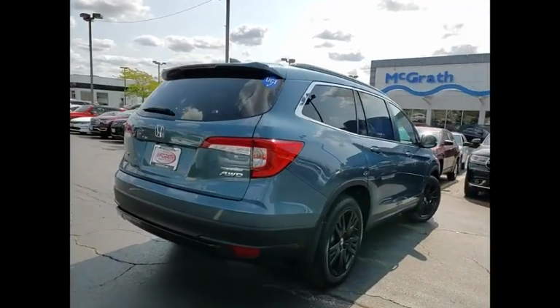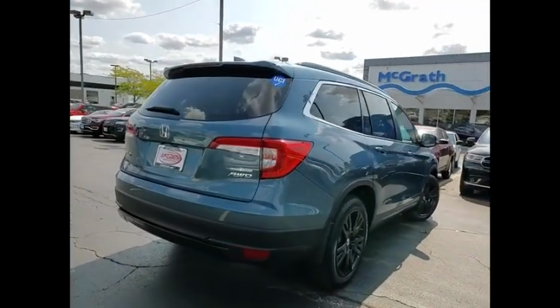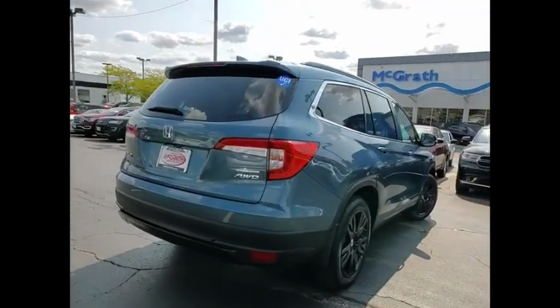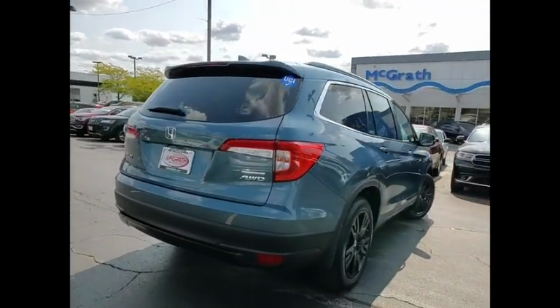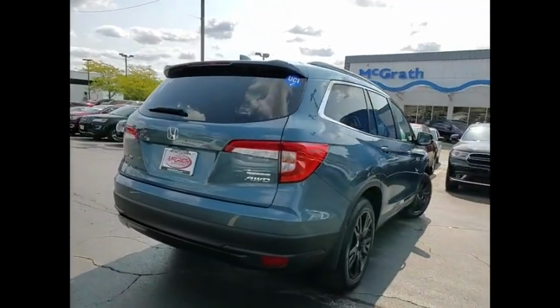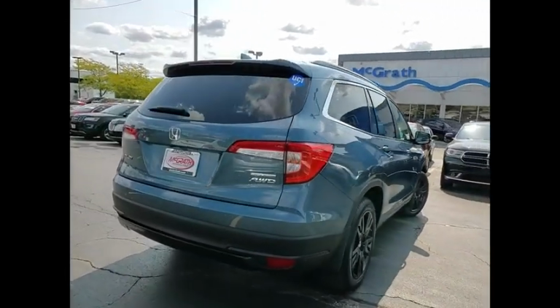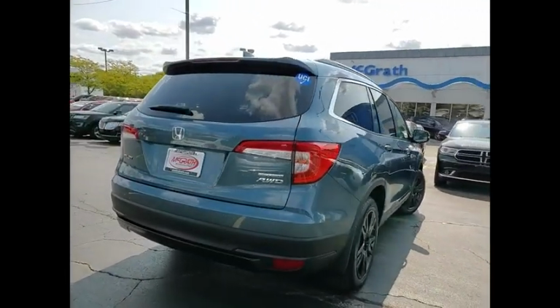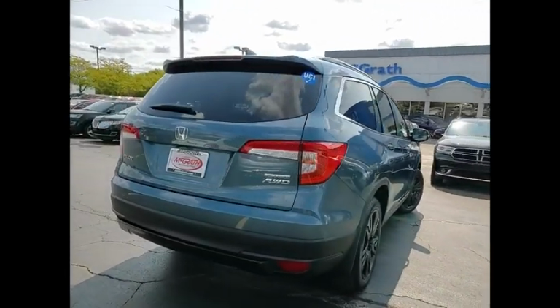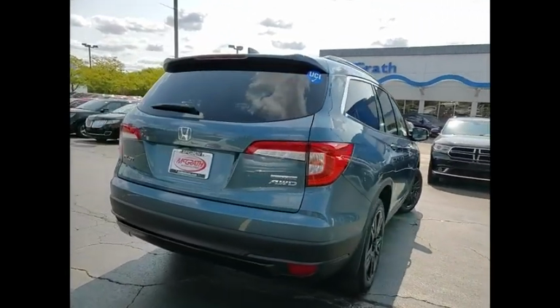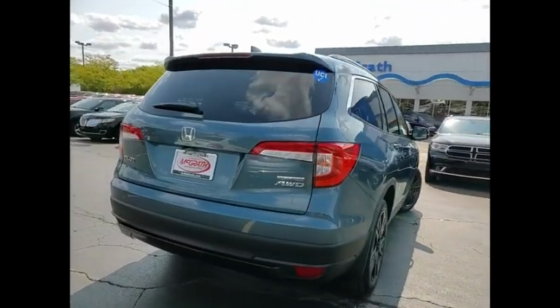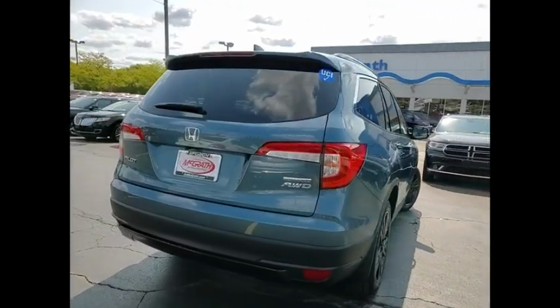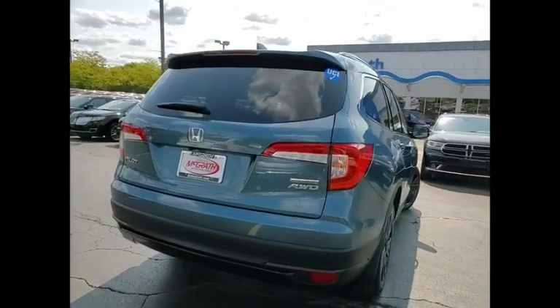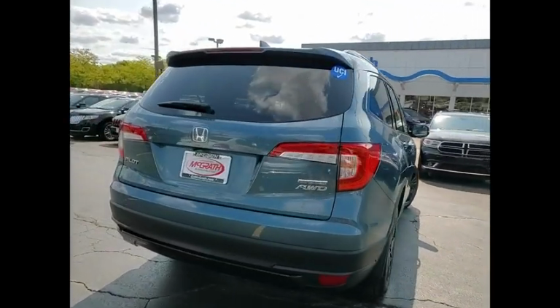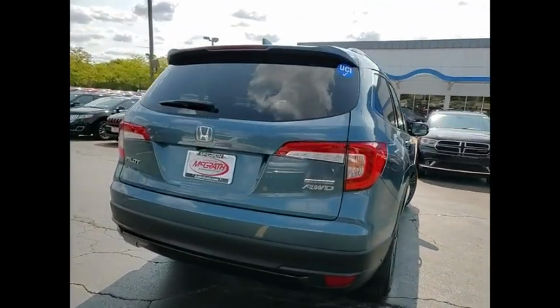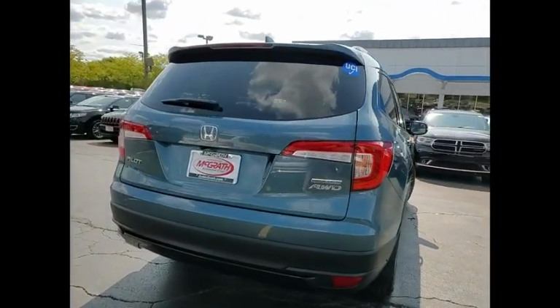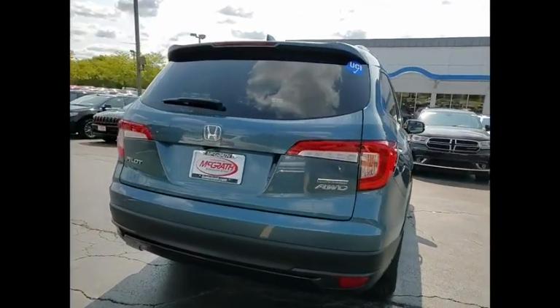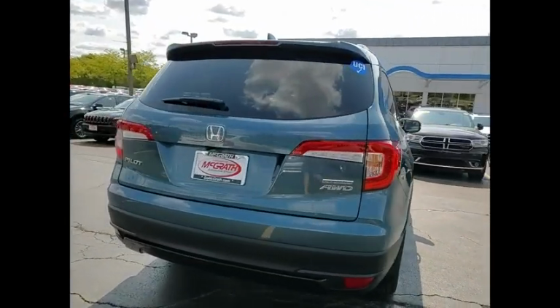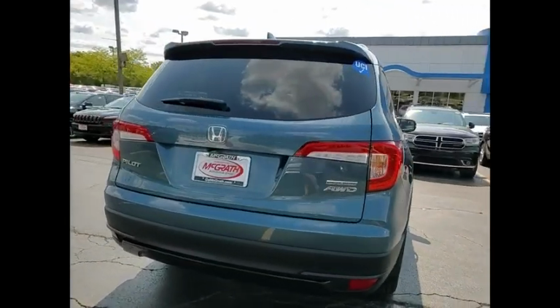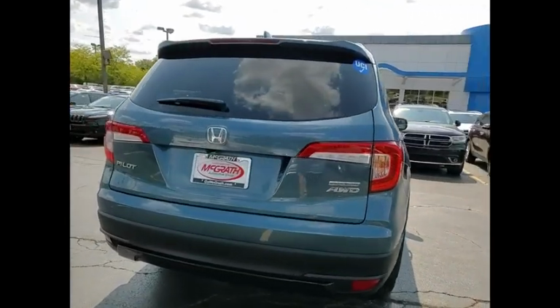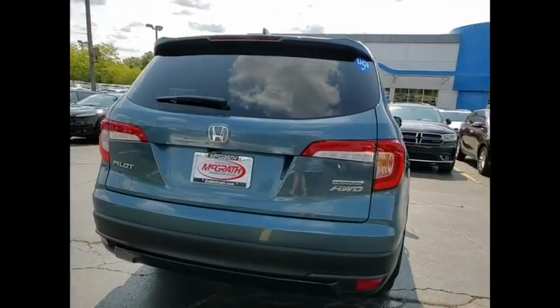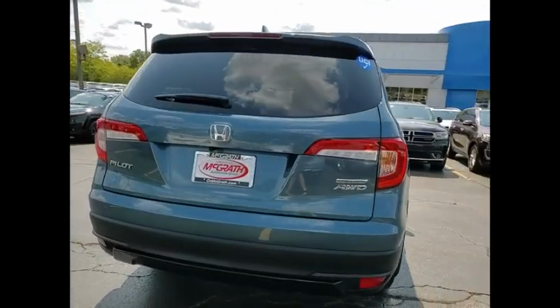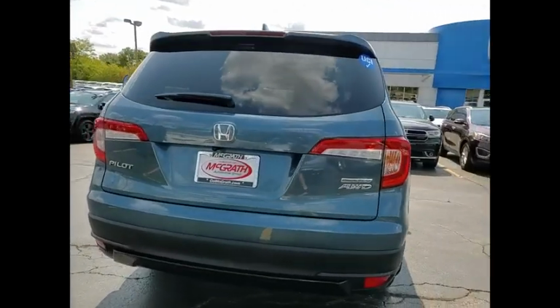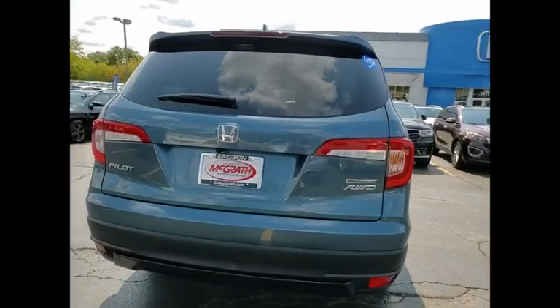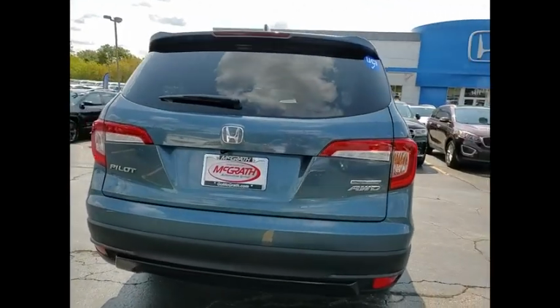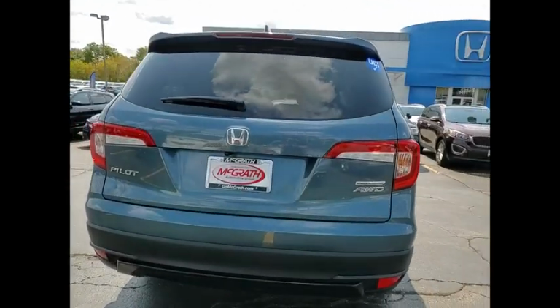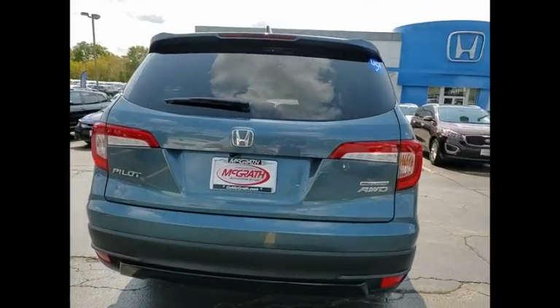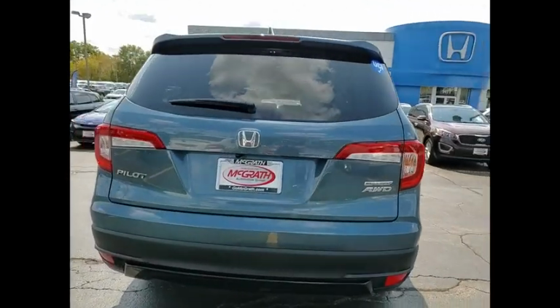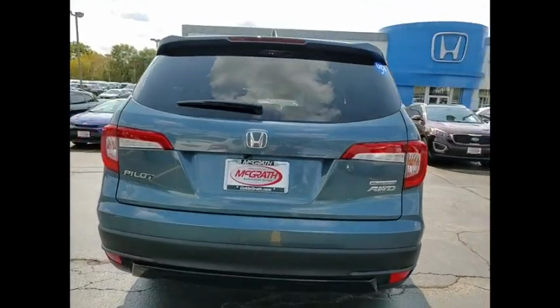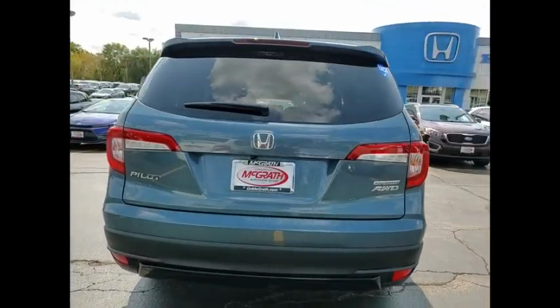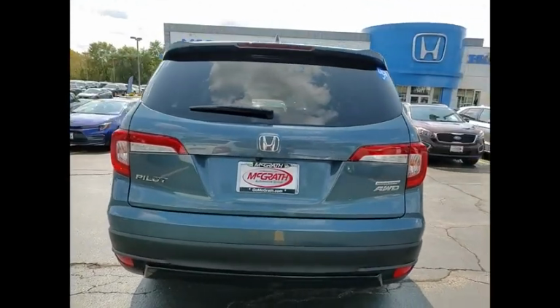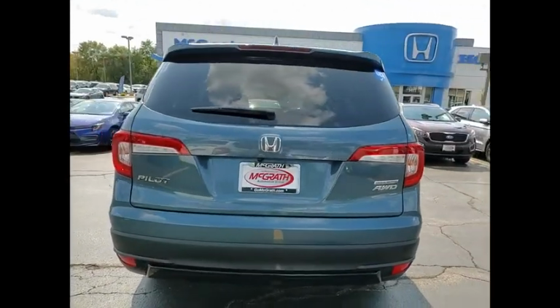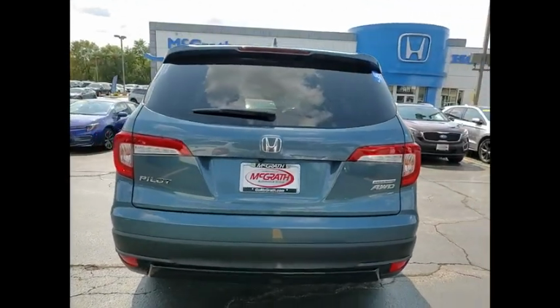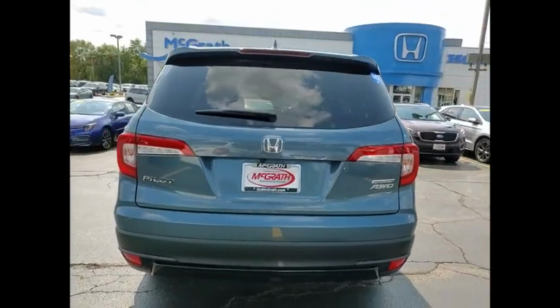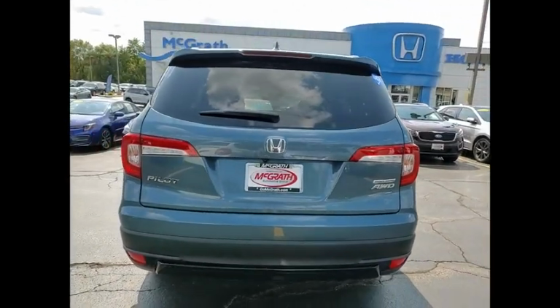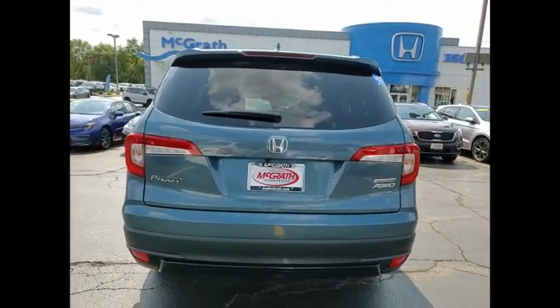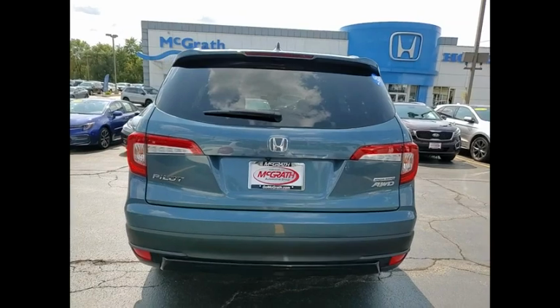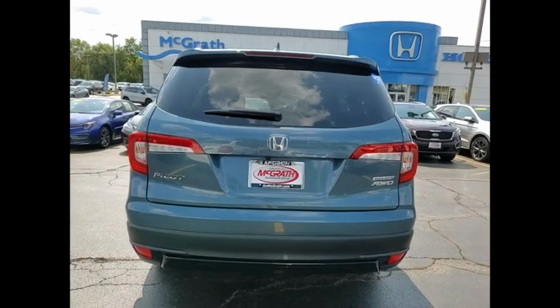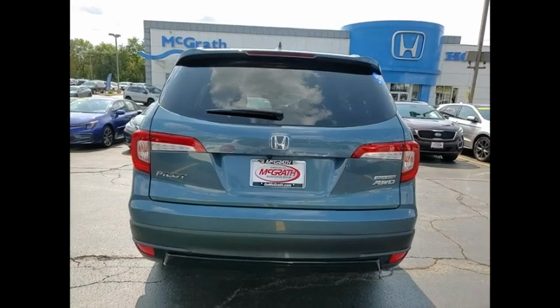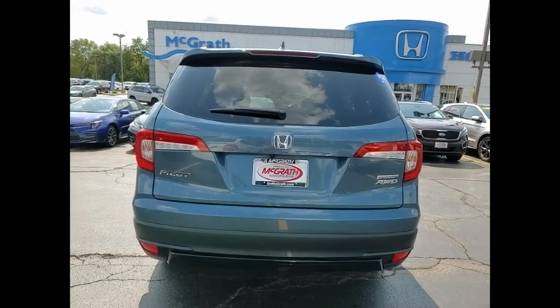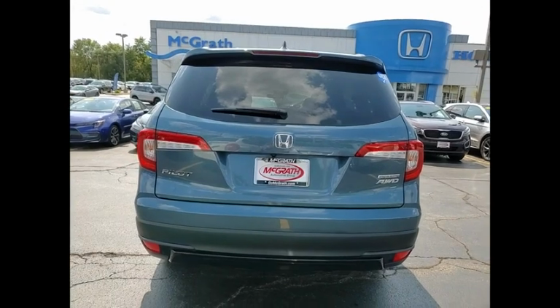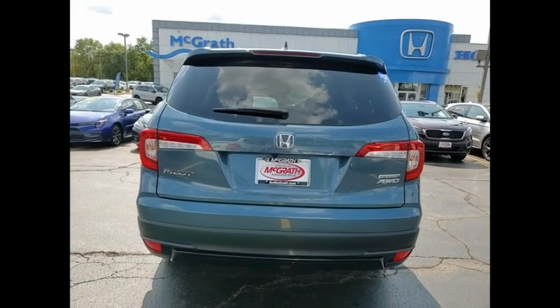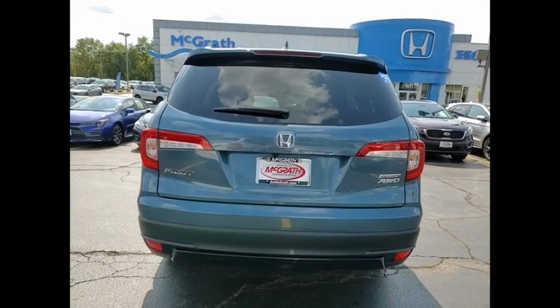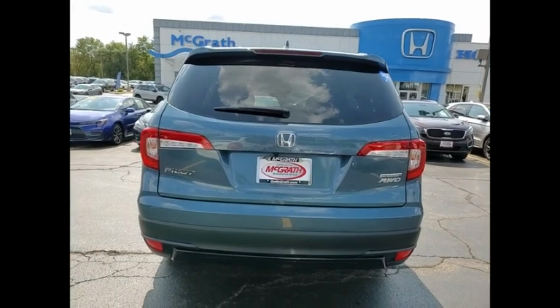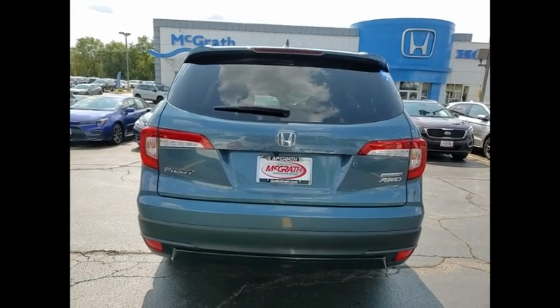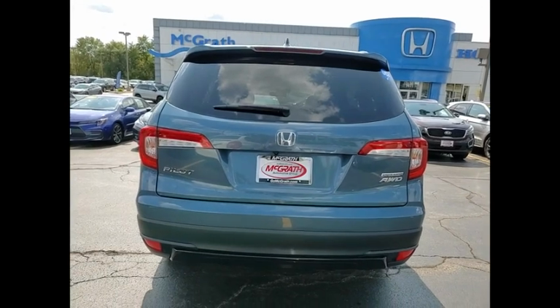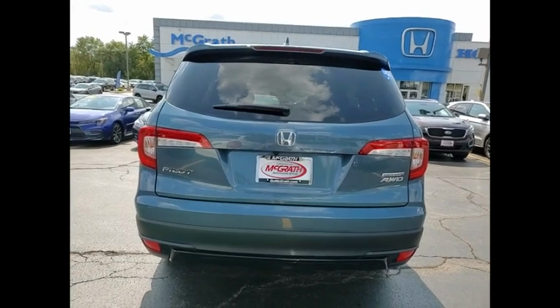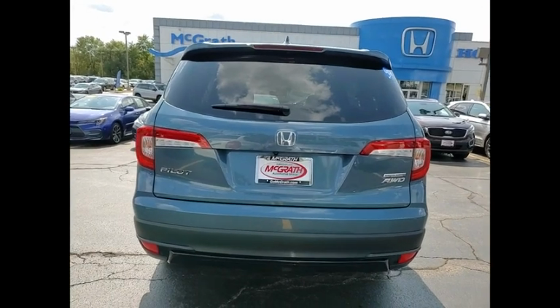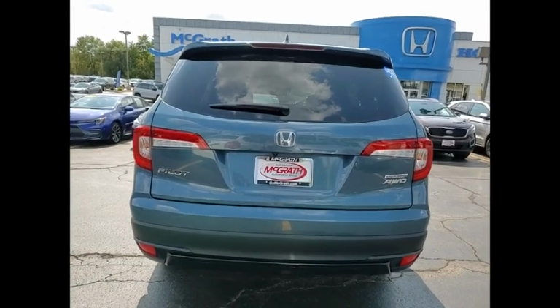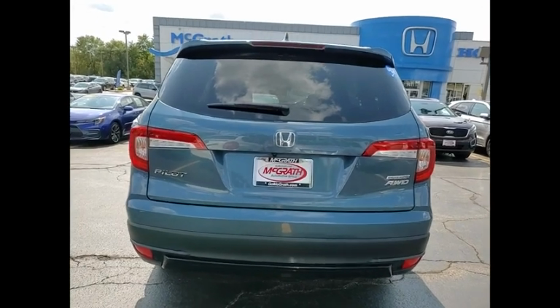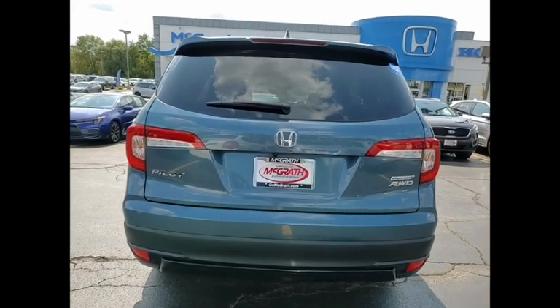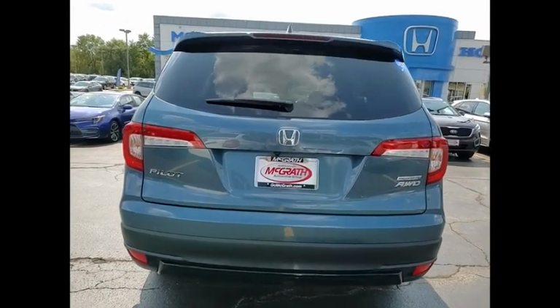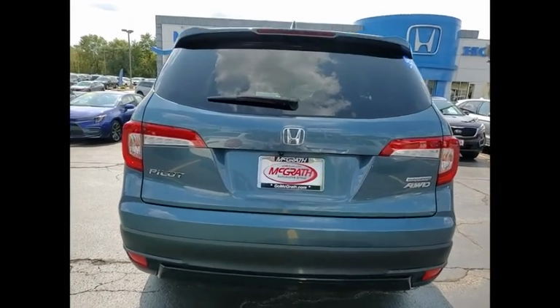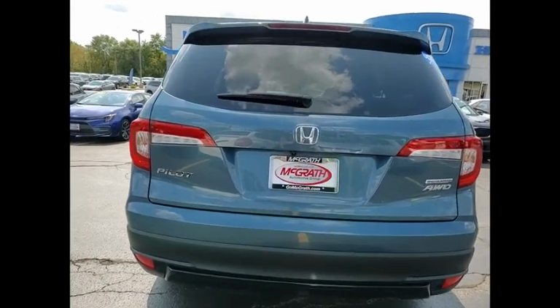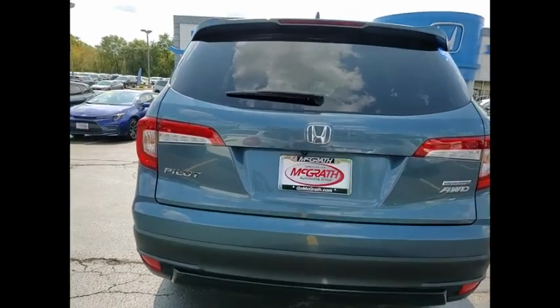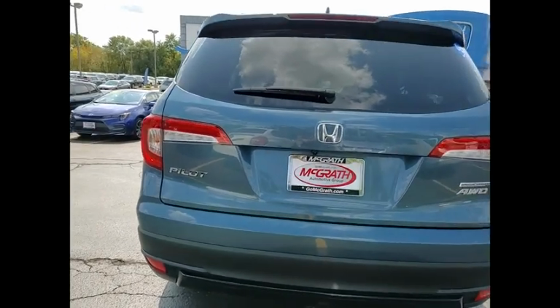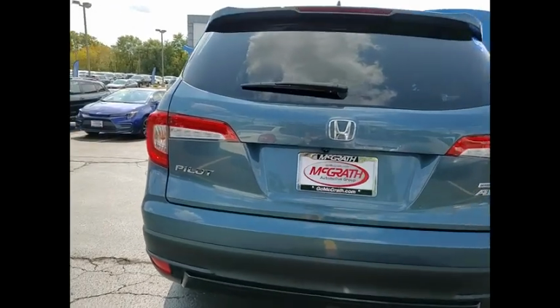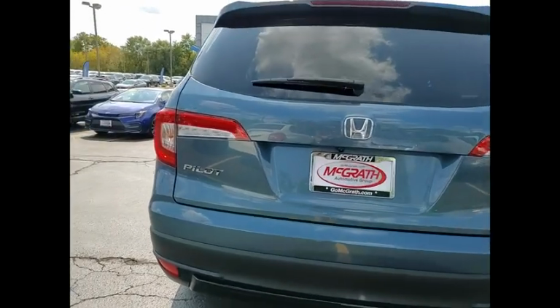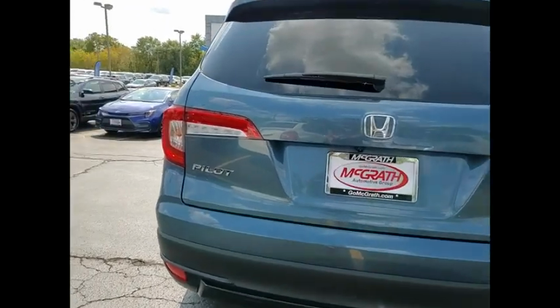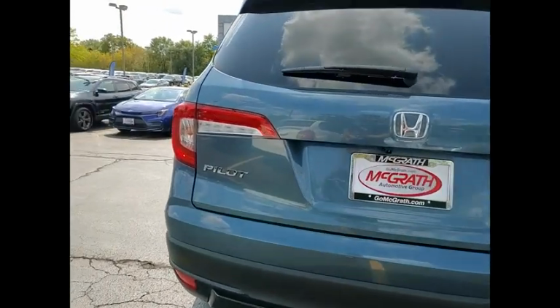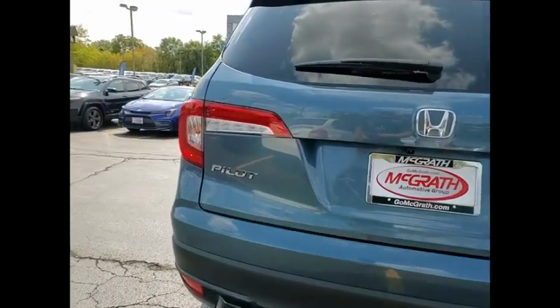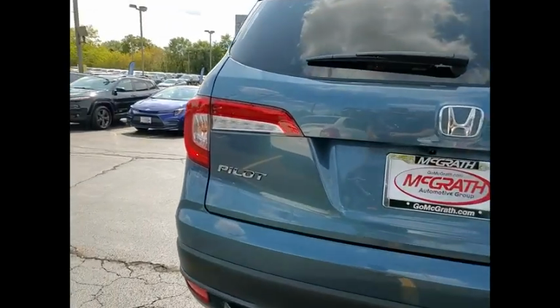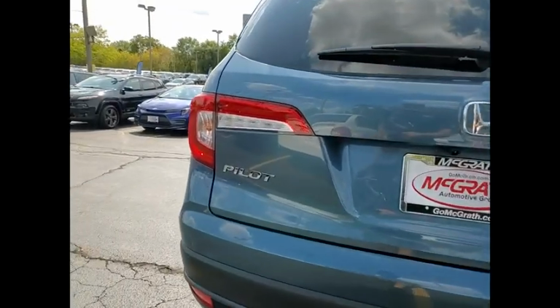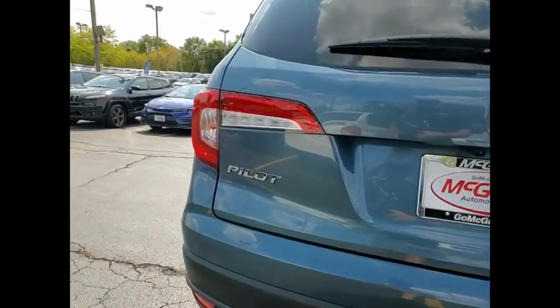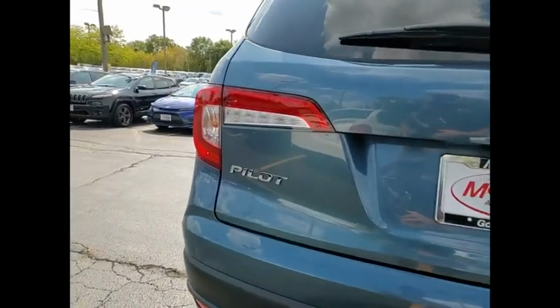Tire pressure monitor, blind spot monitor, all-wheel drive, heated mirrors, aluminum wheels, rear spoiler.